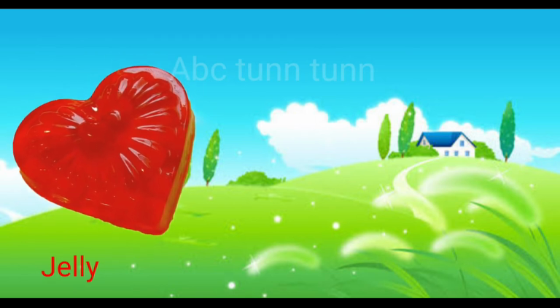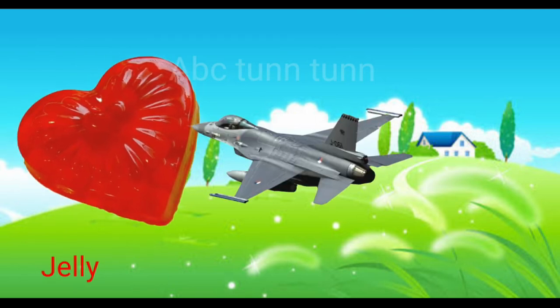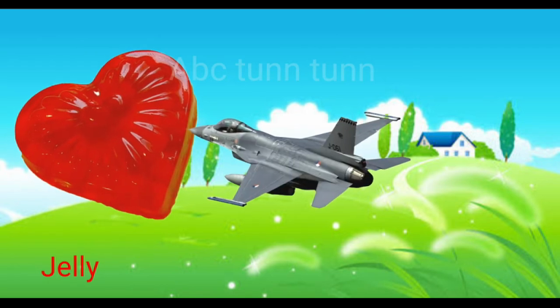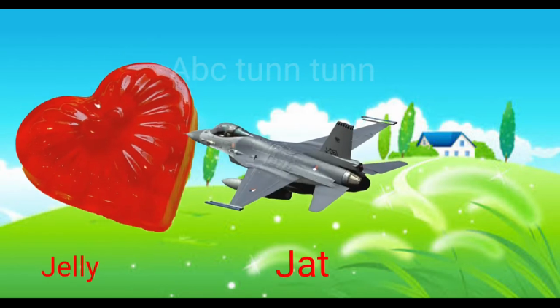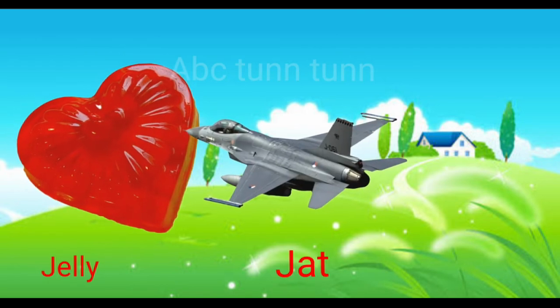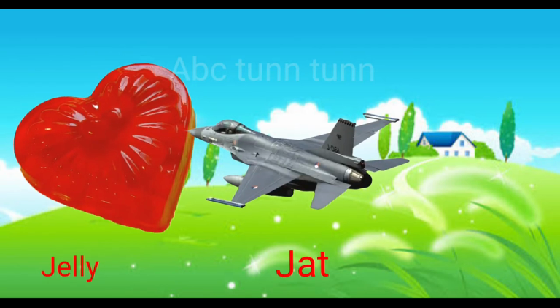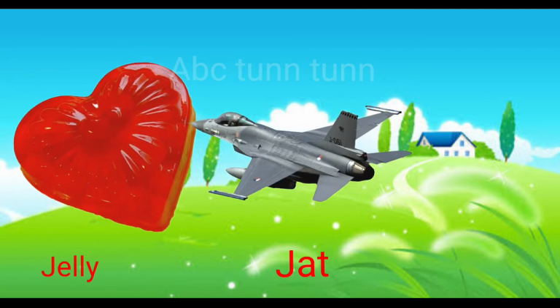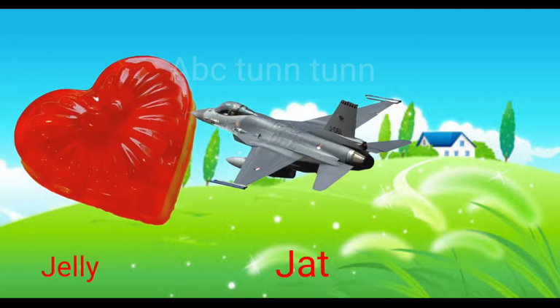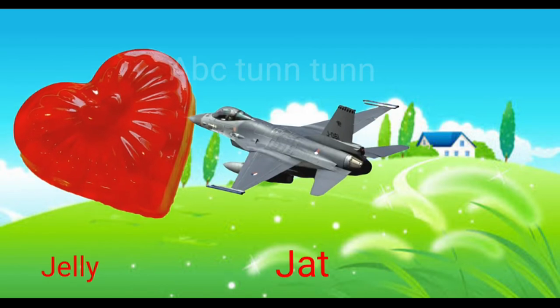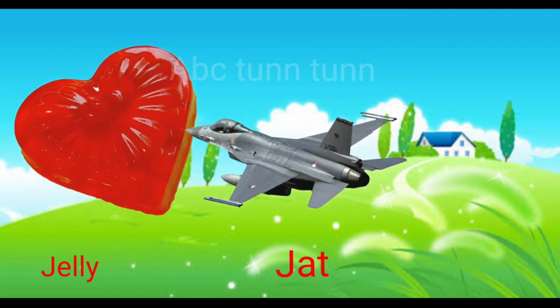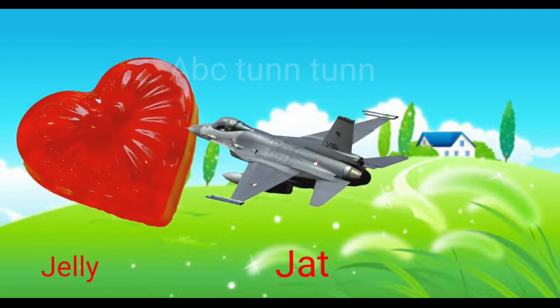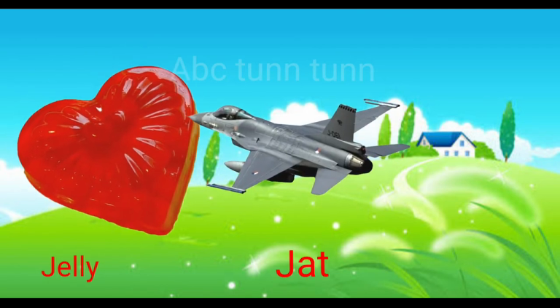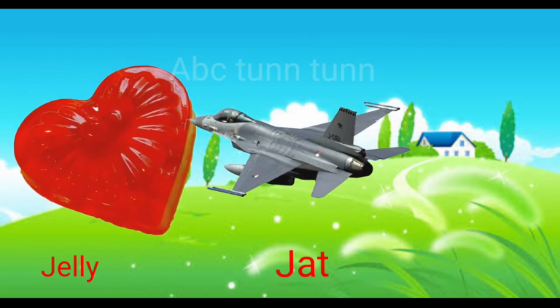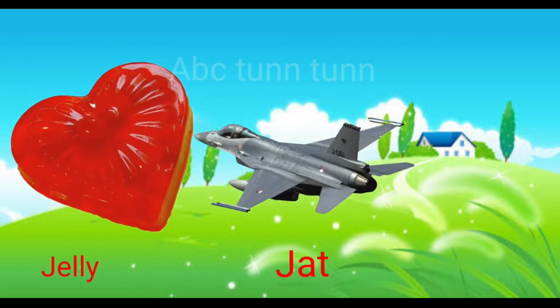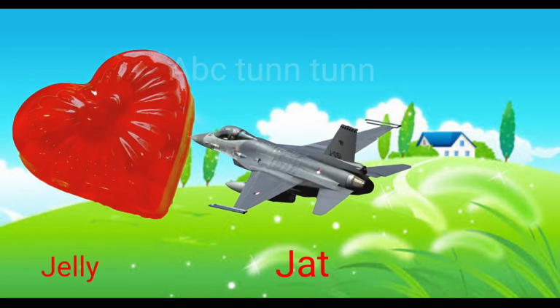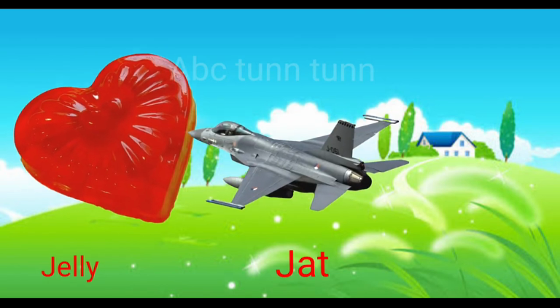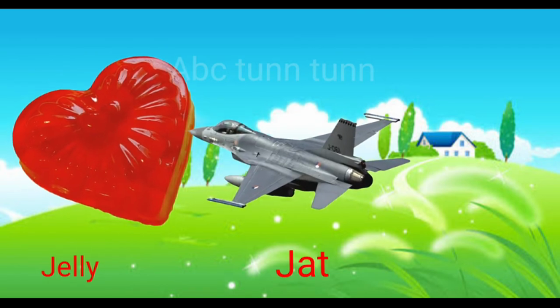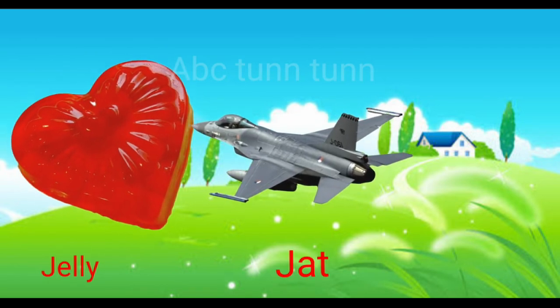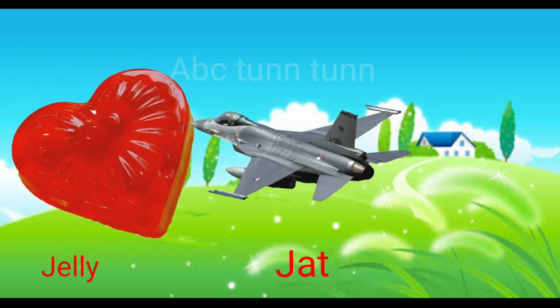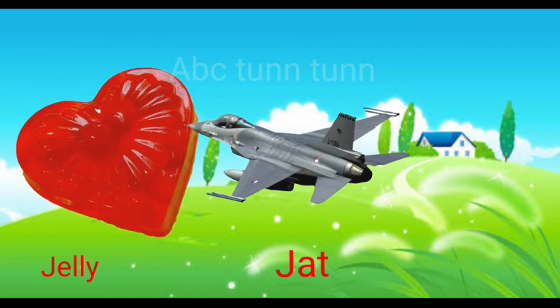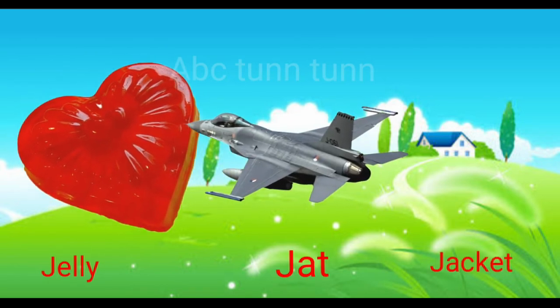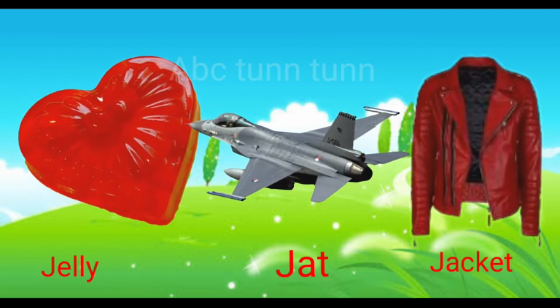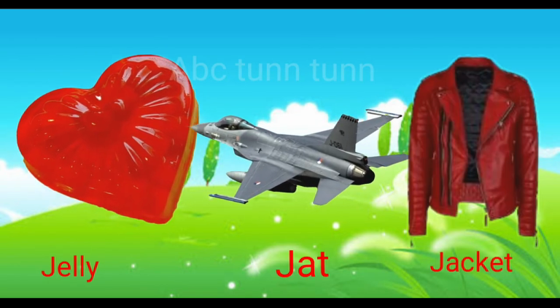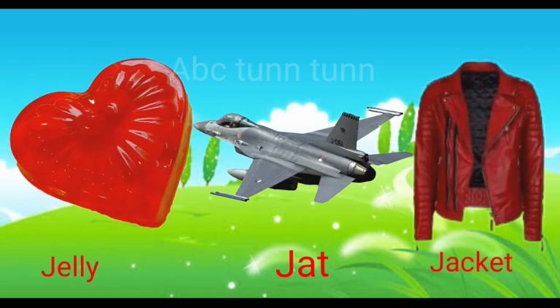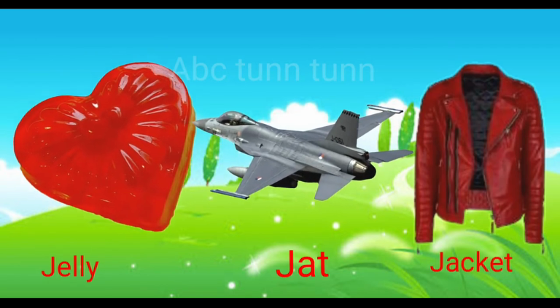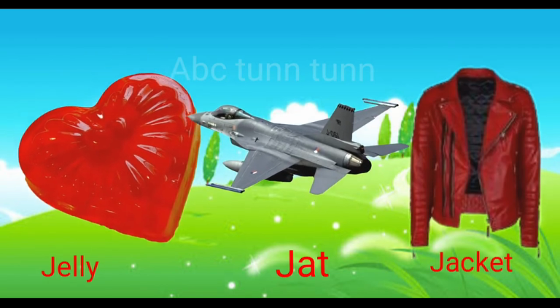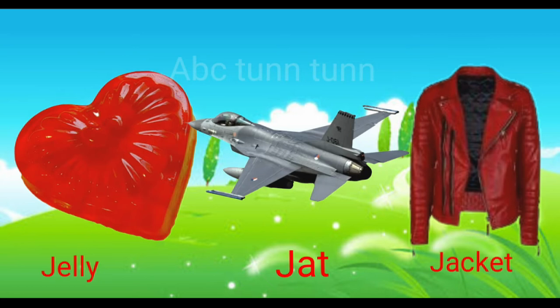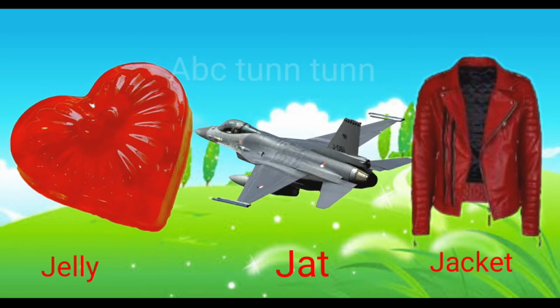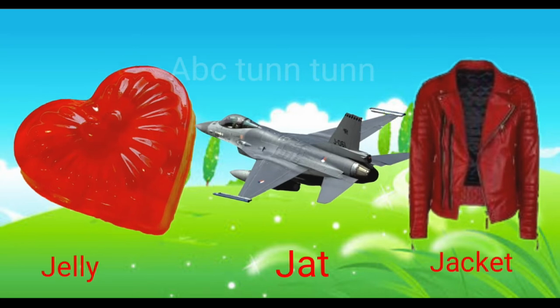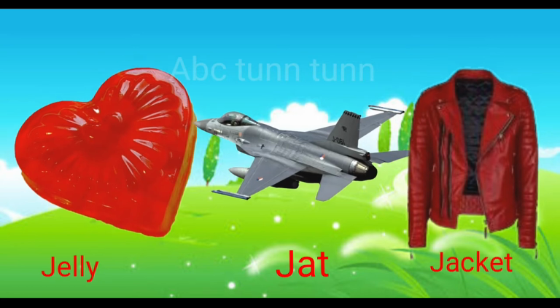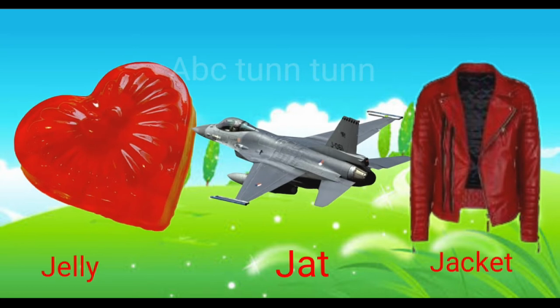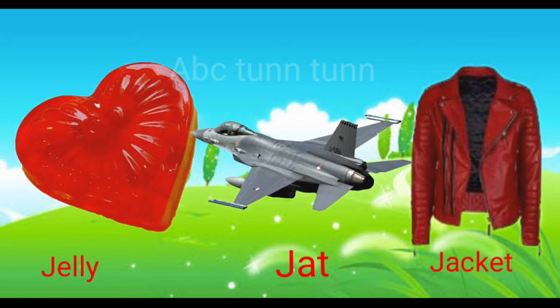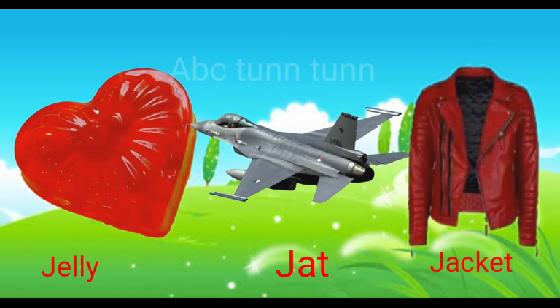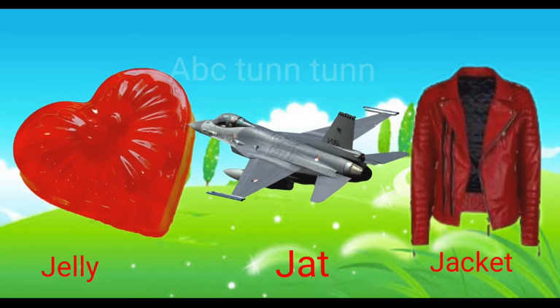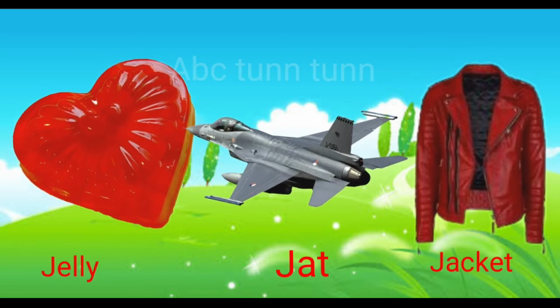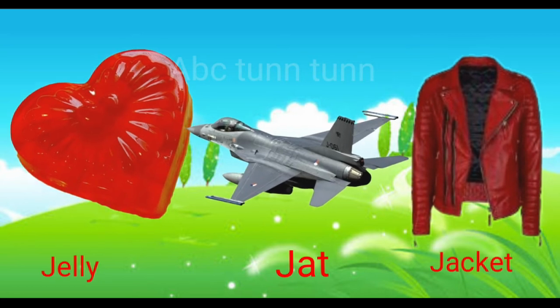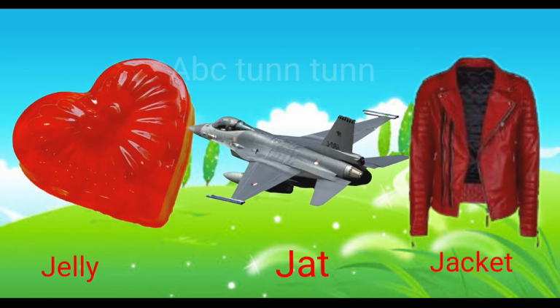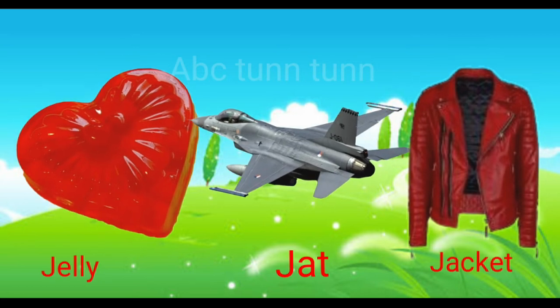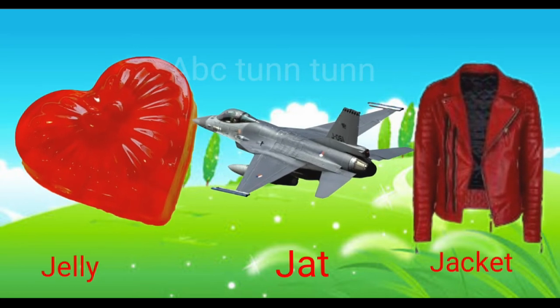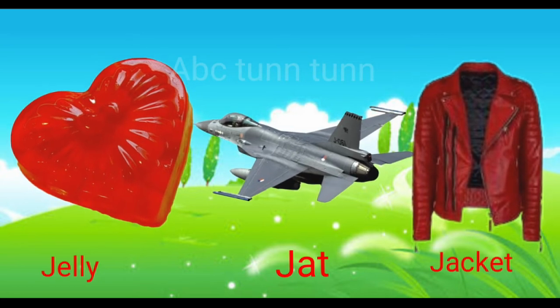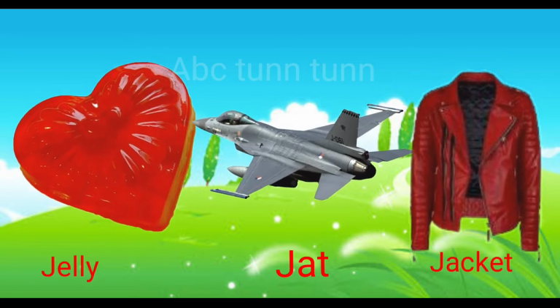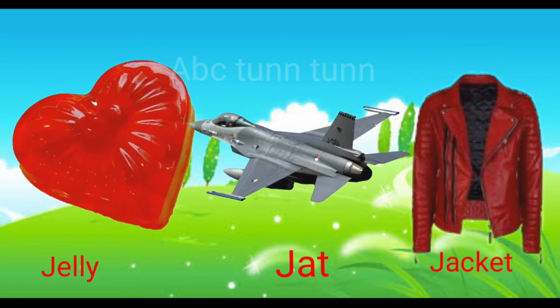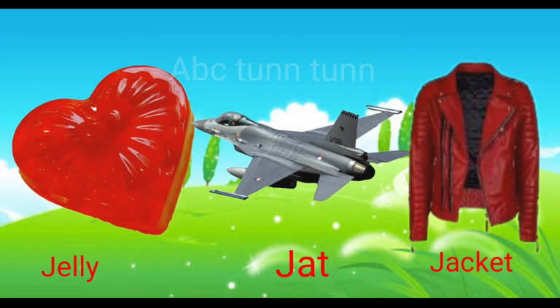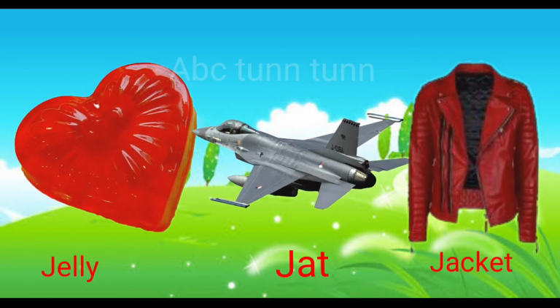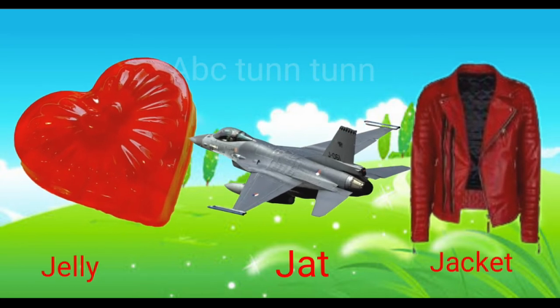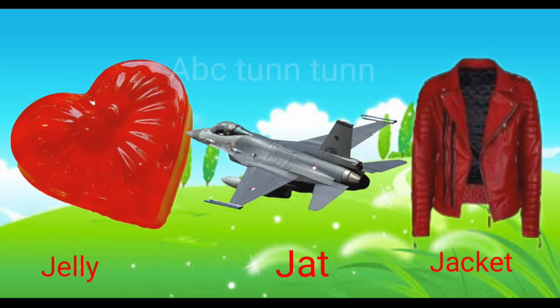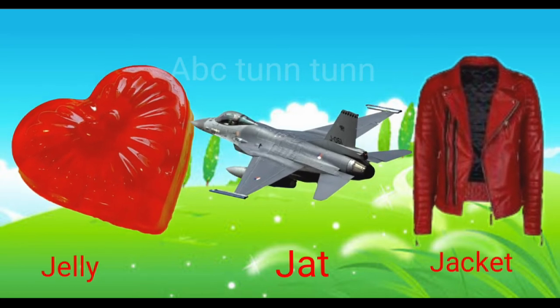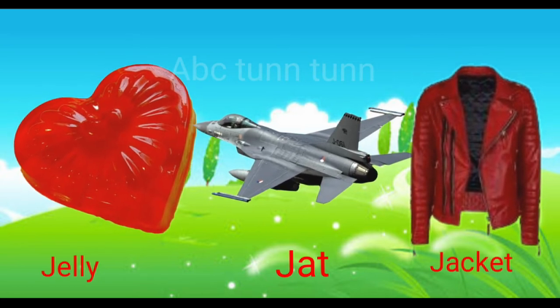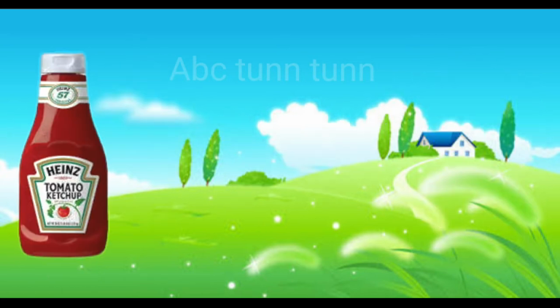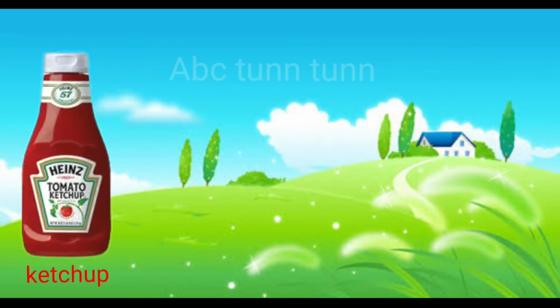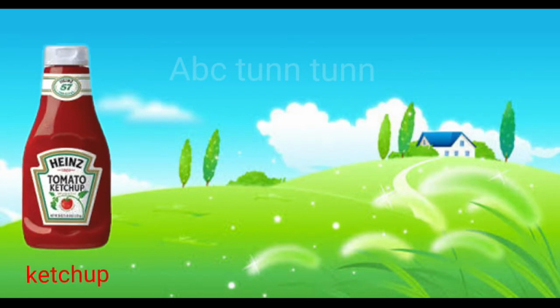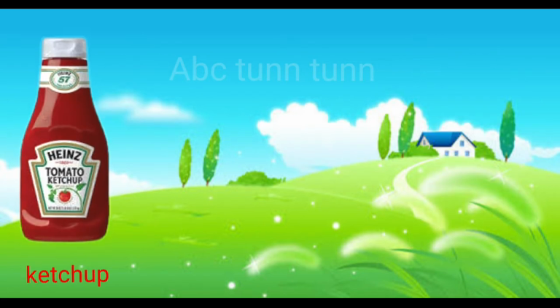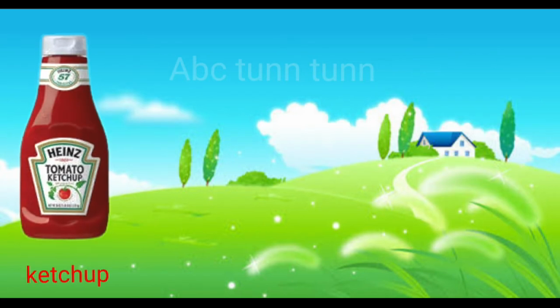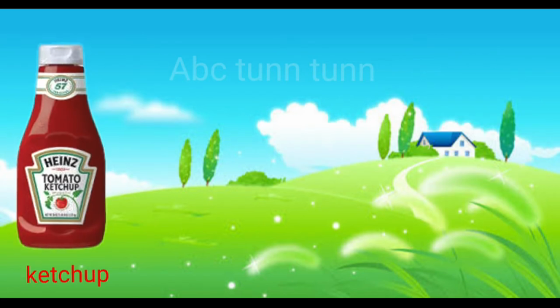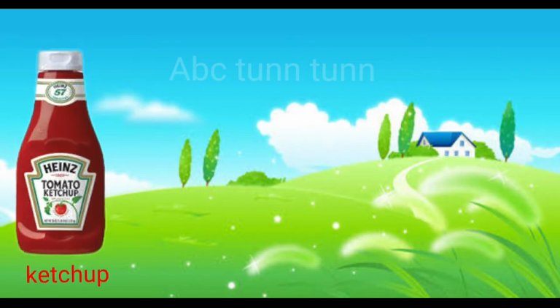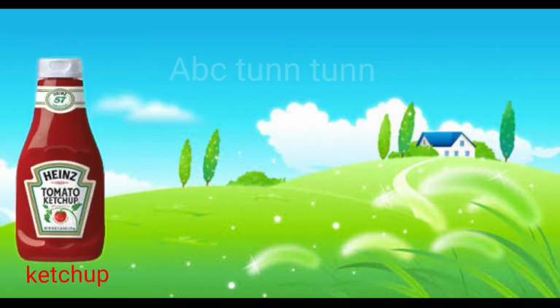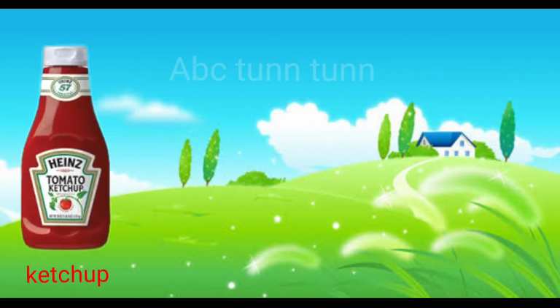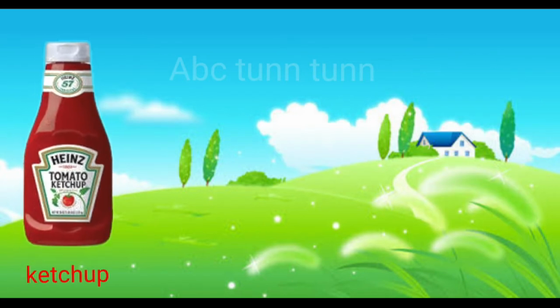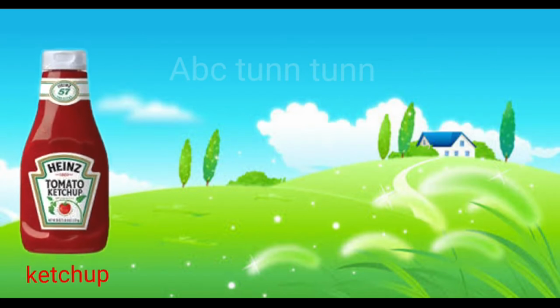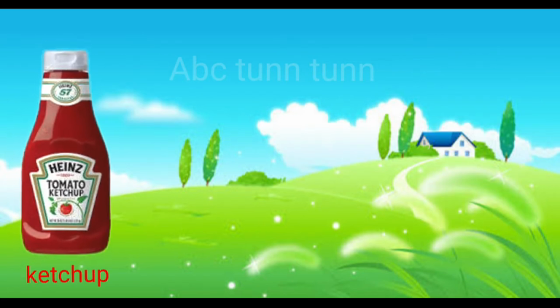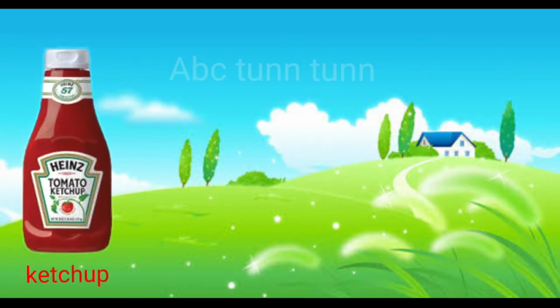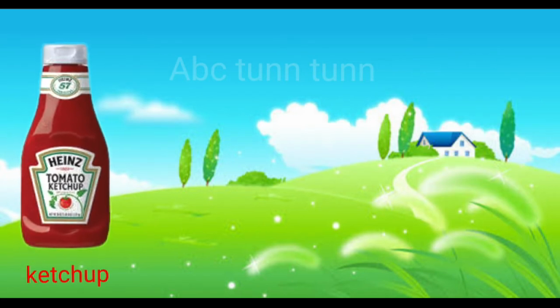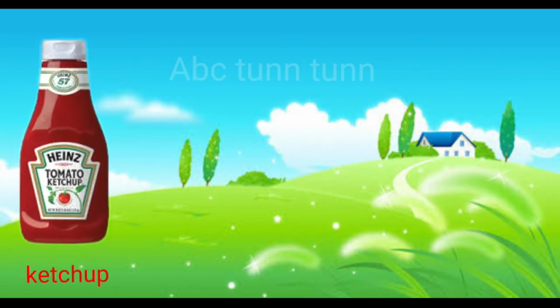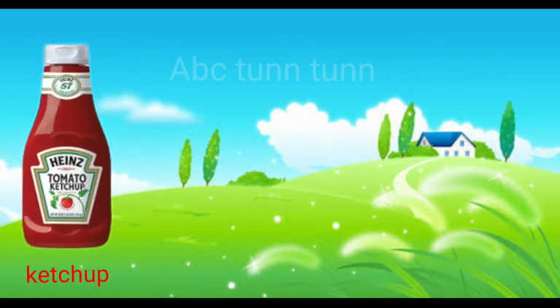J is for jelly. J is for jet. J is for jacket. Juh.